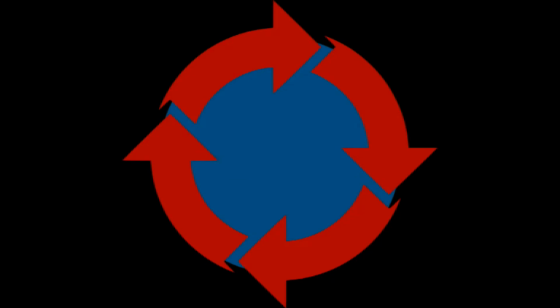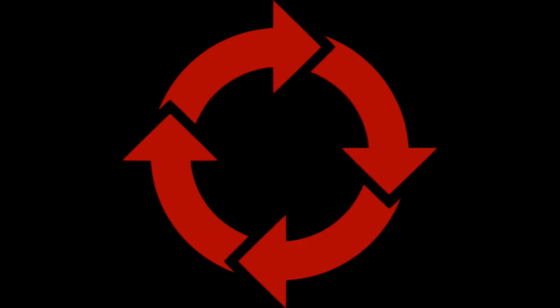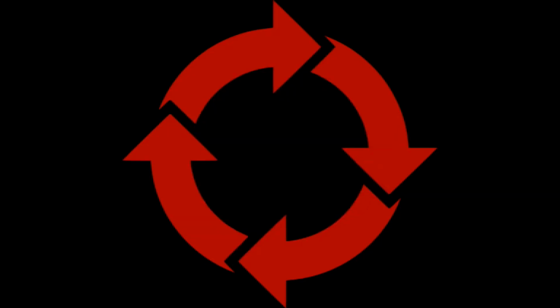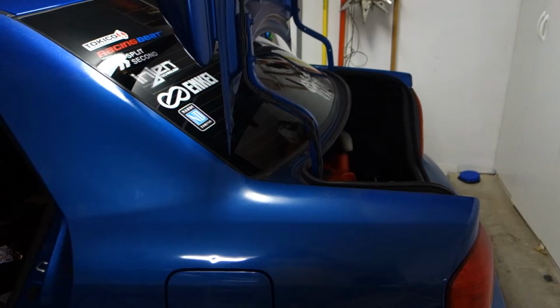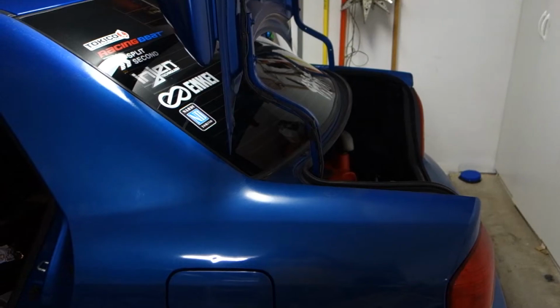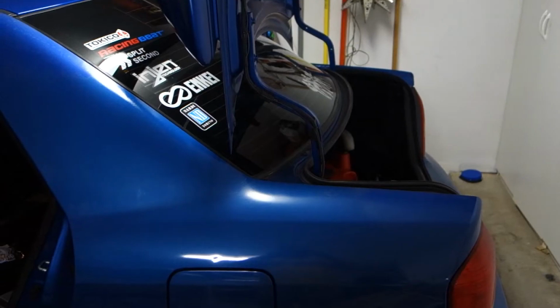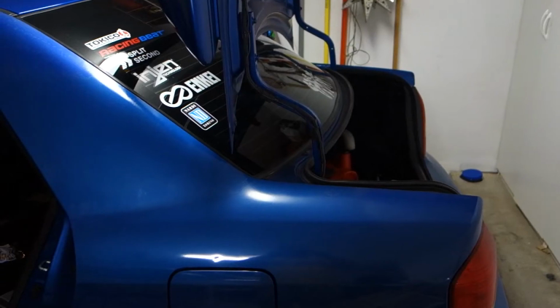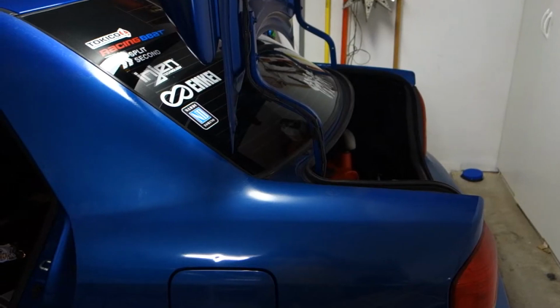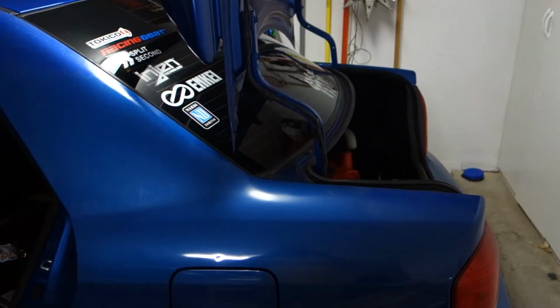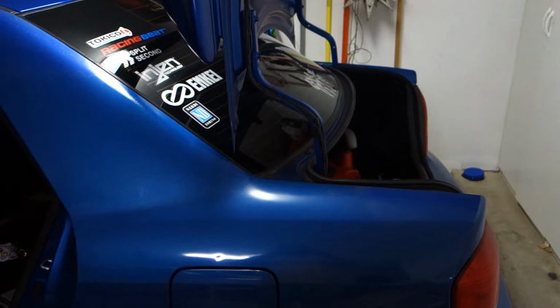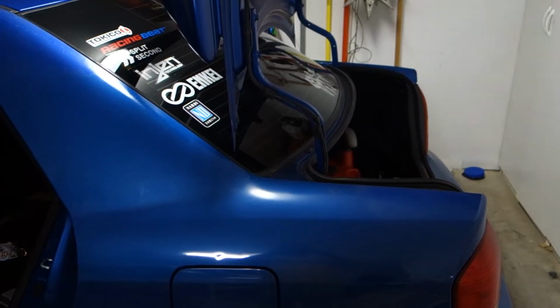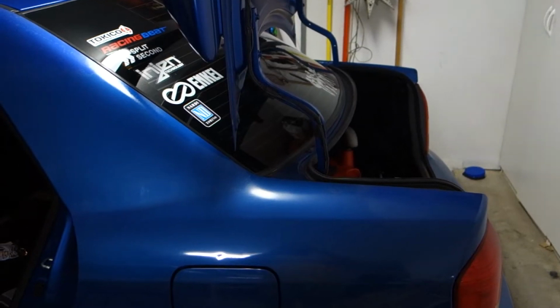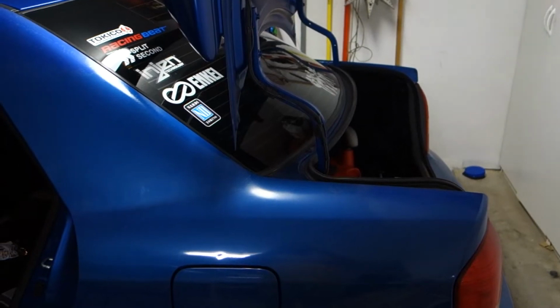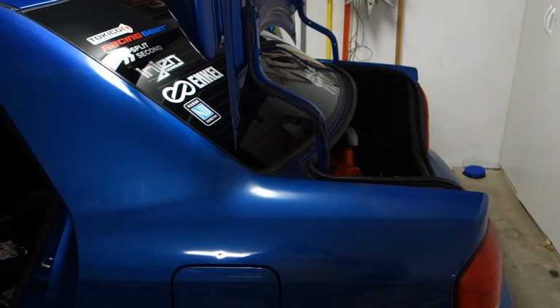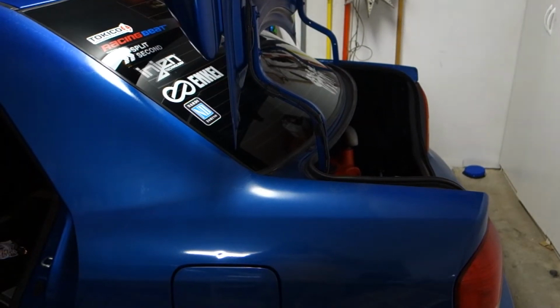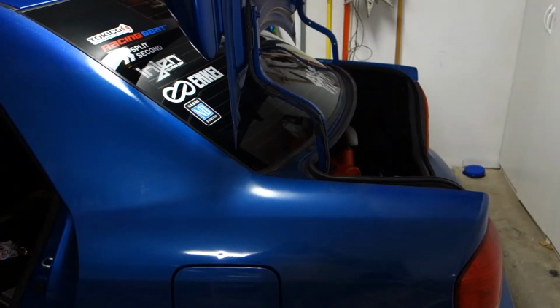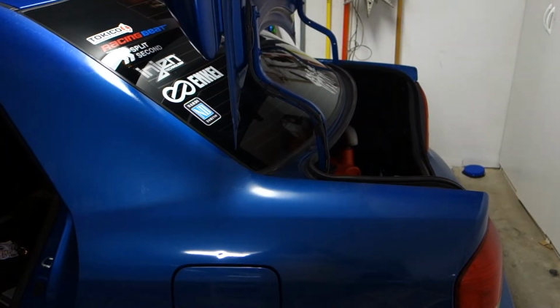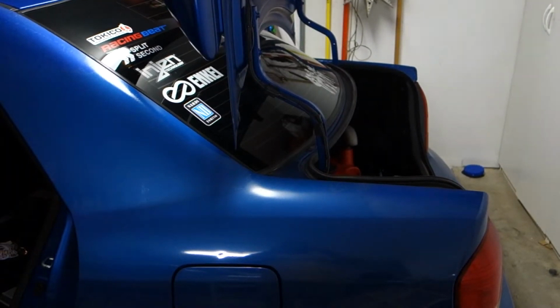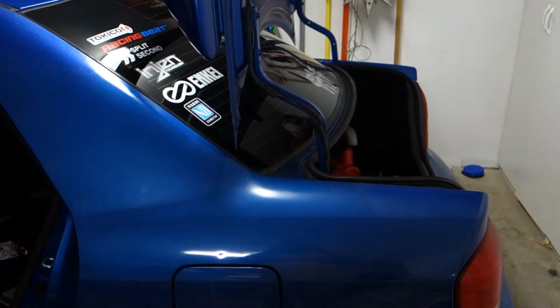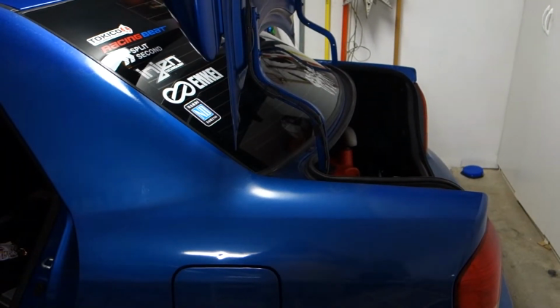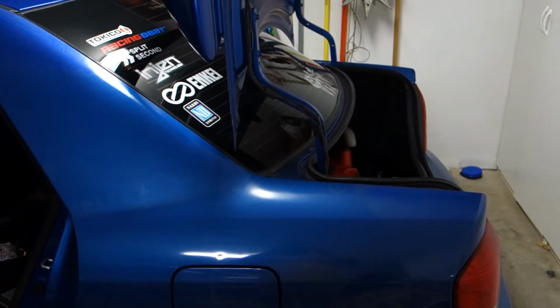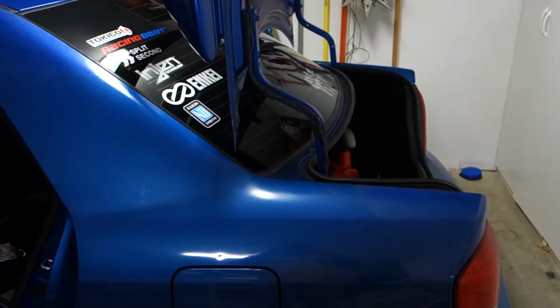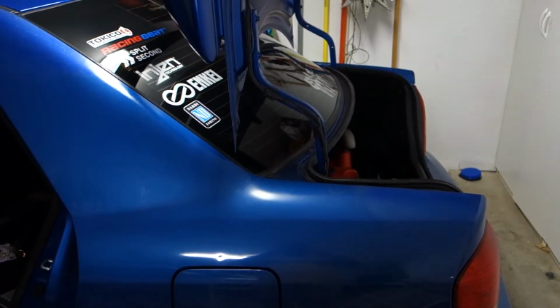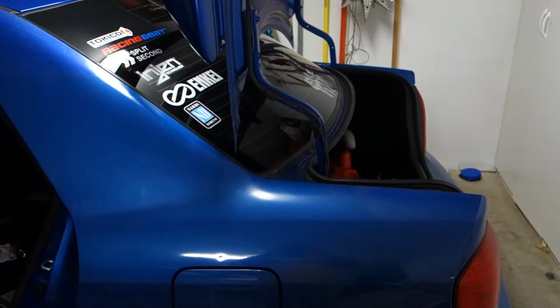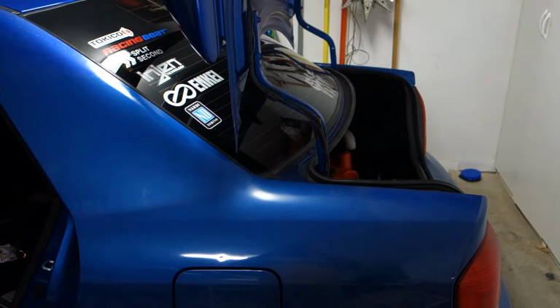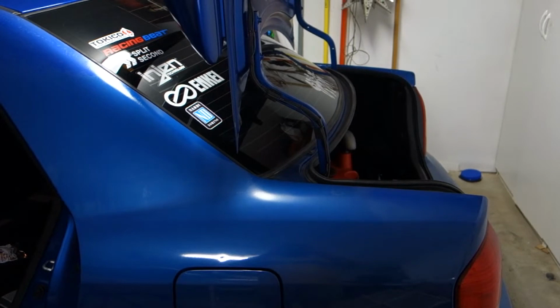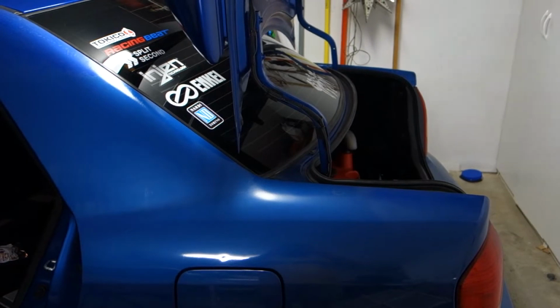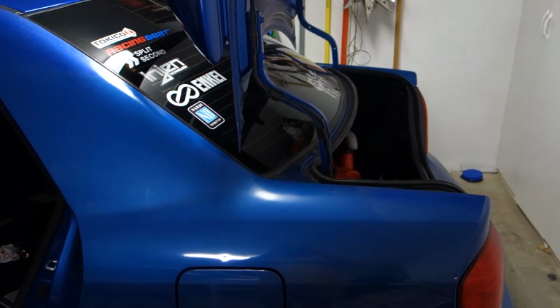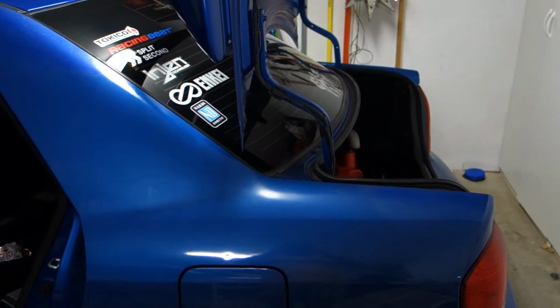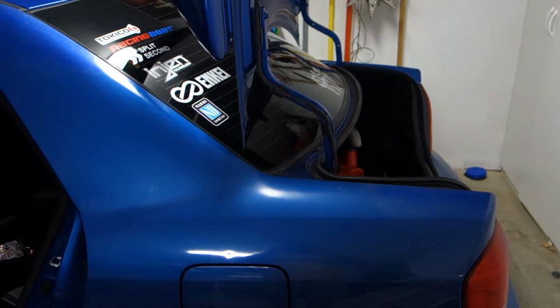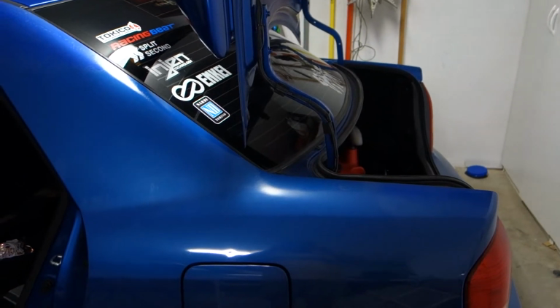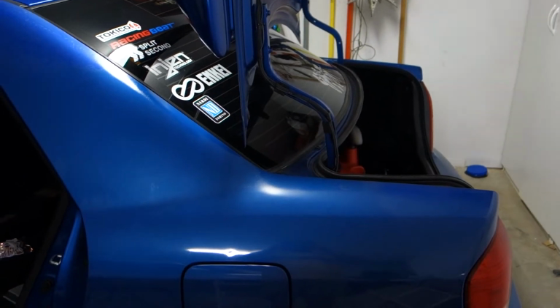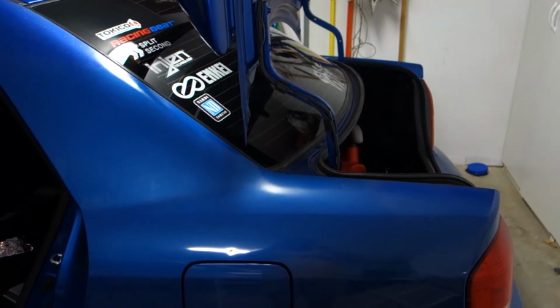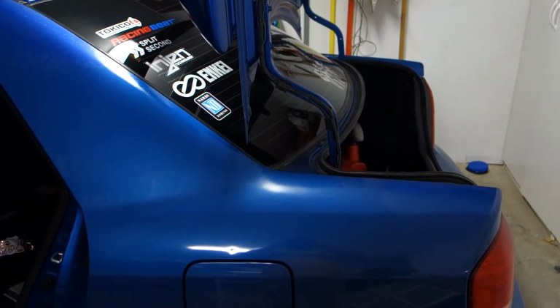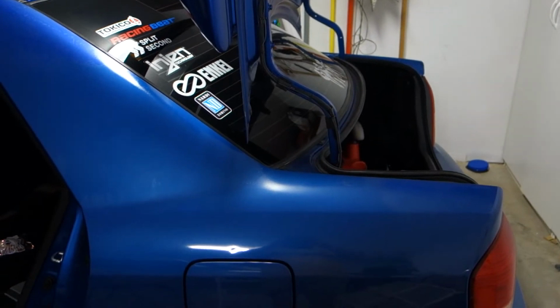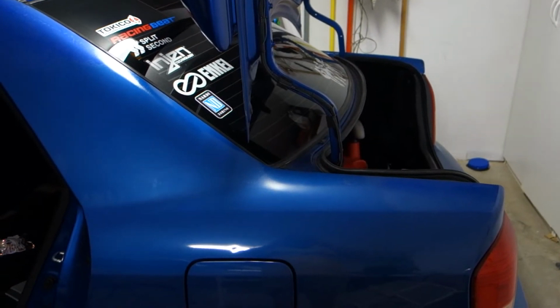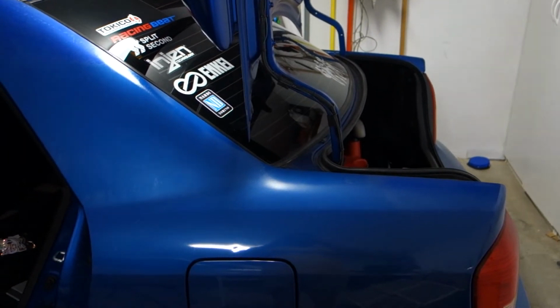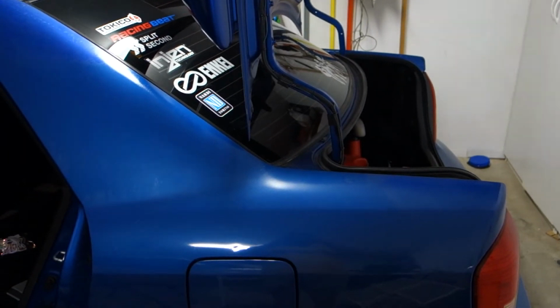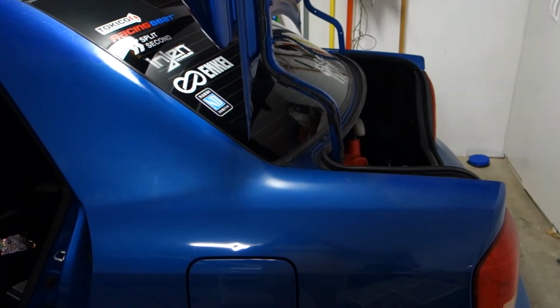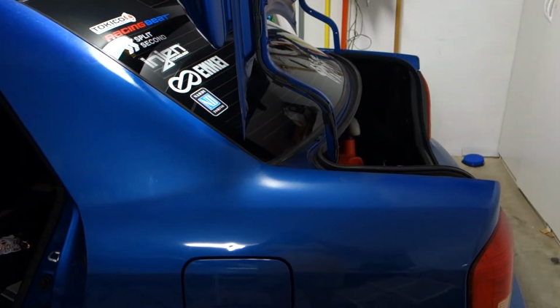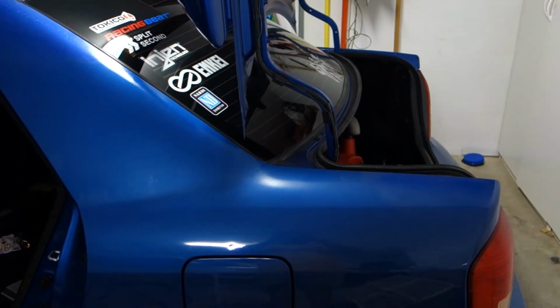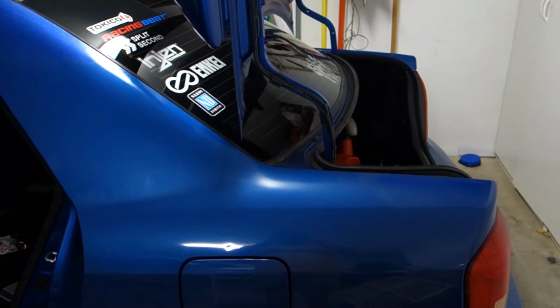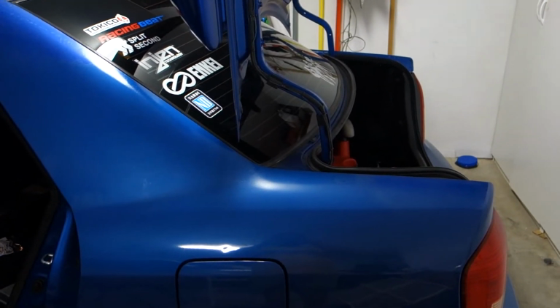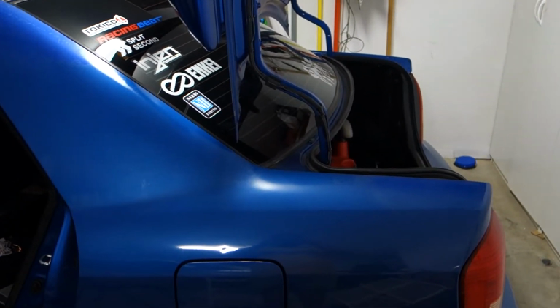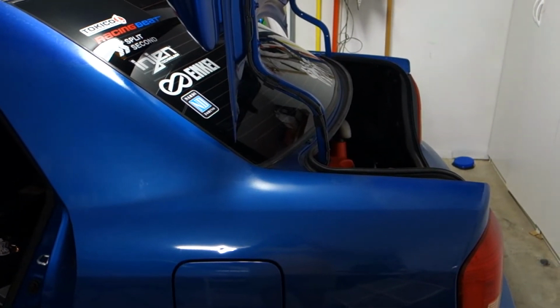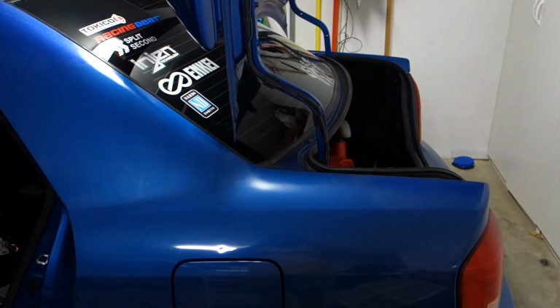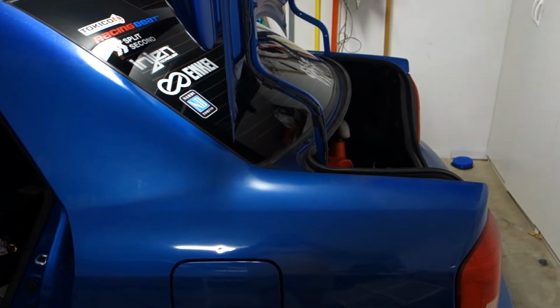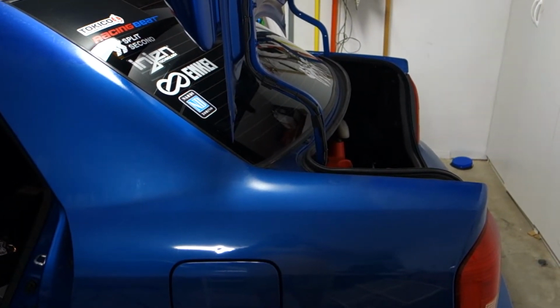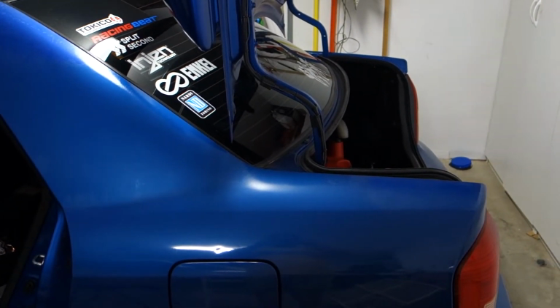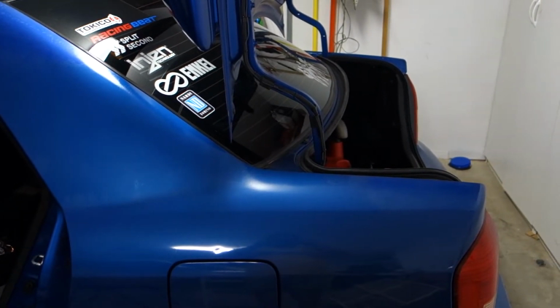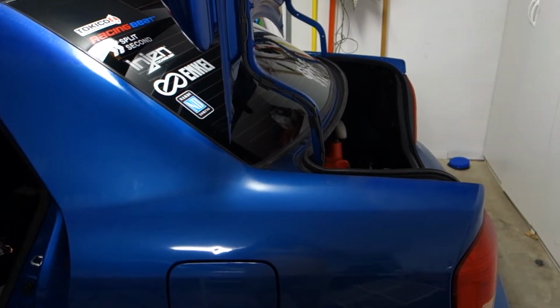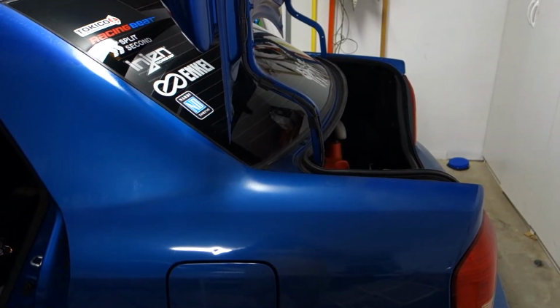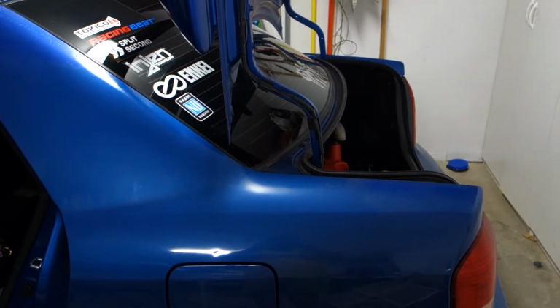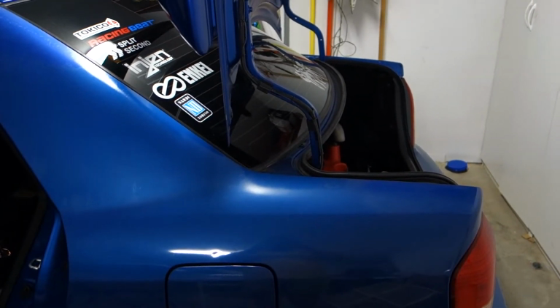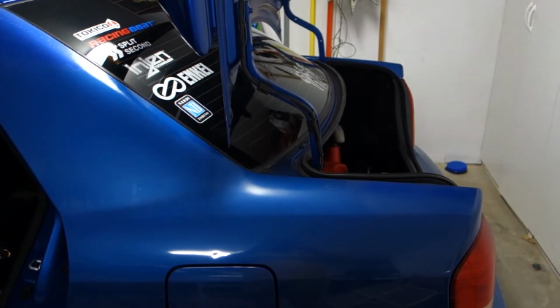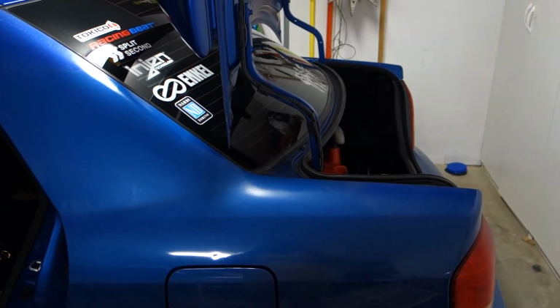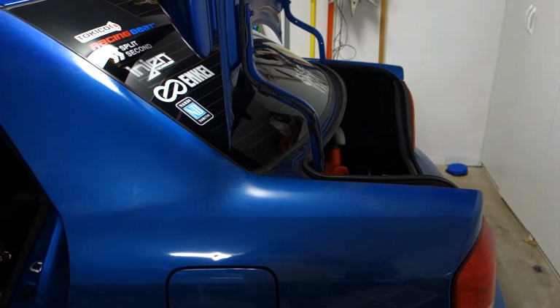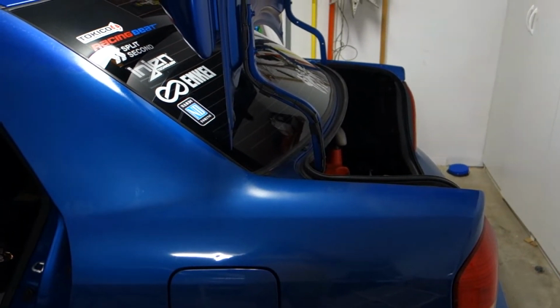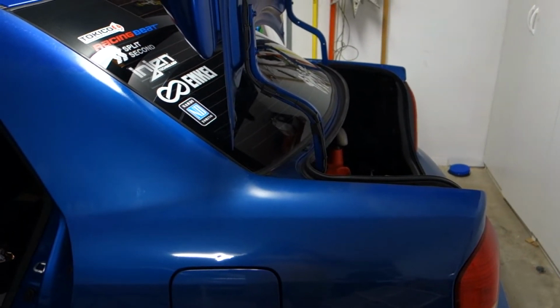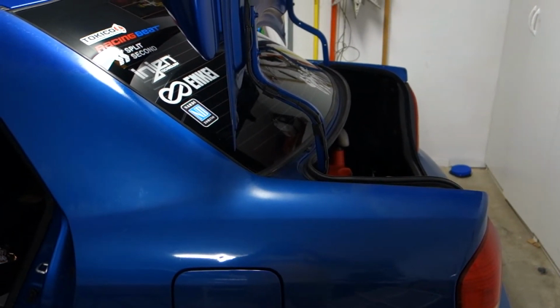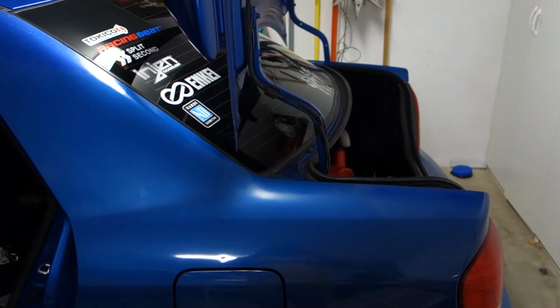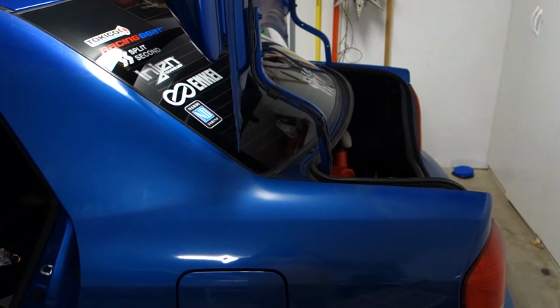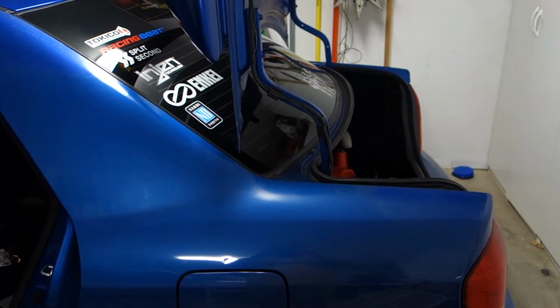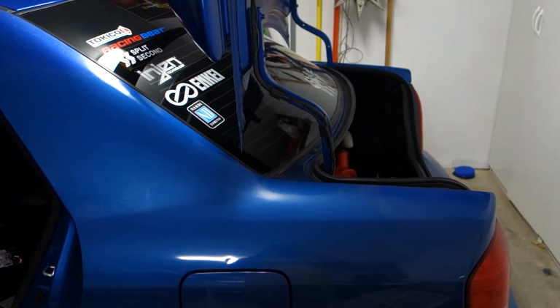Hello and welcome to another AIC production video. Just doing another update on my 2003 and a half Mazda Speed Protégé.